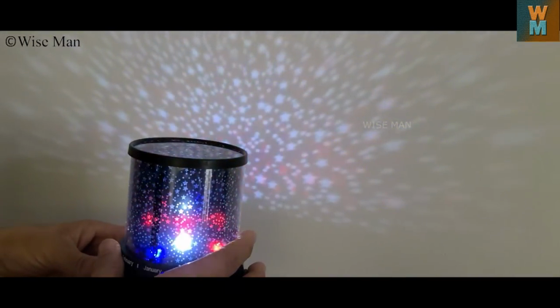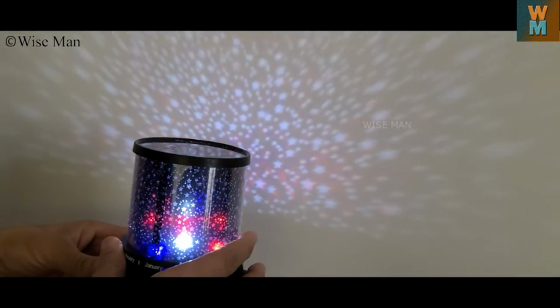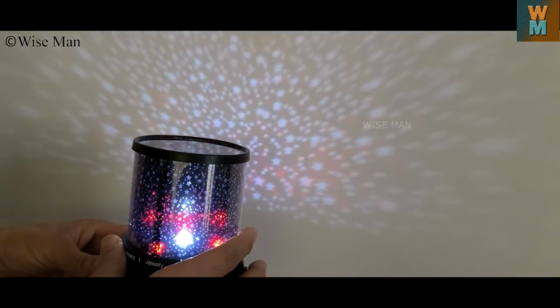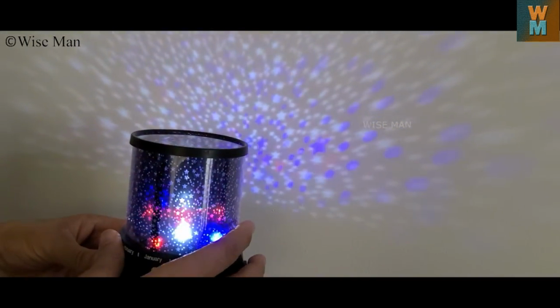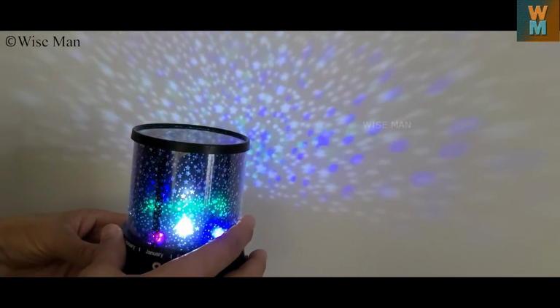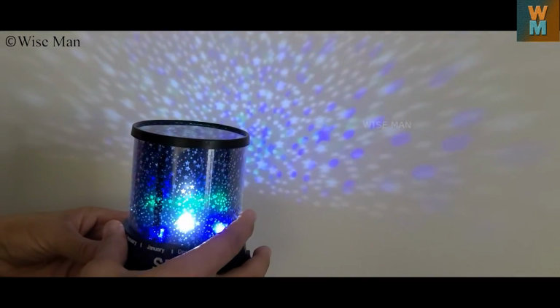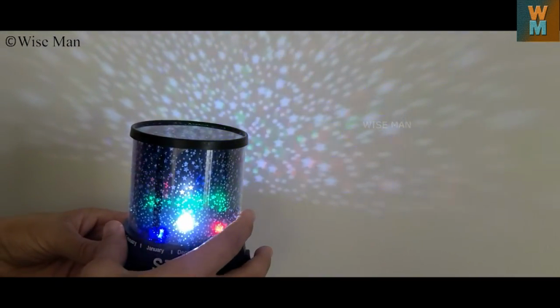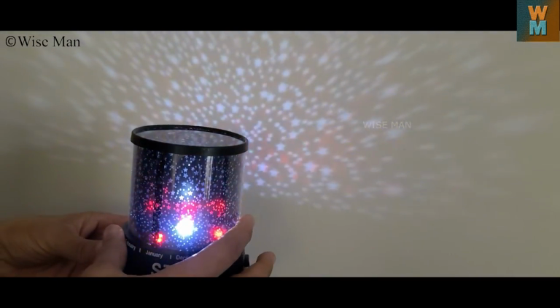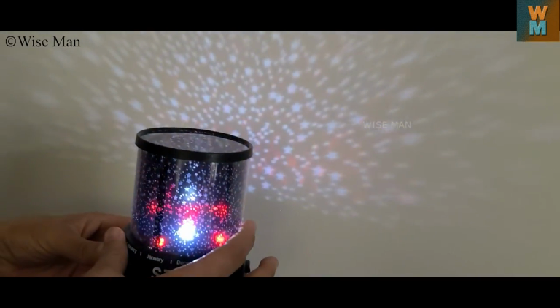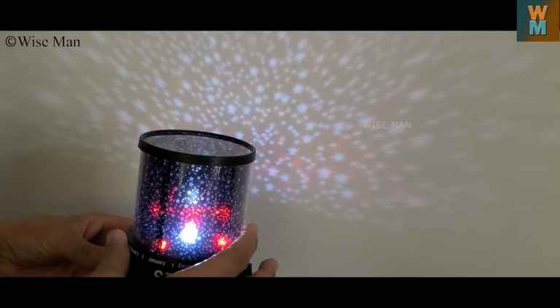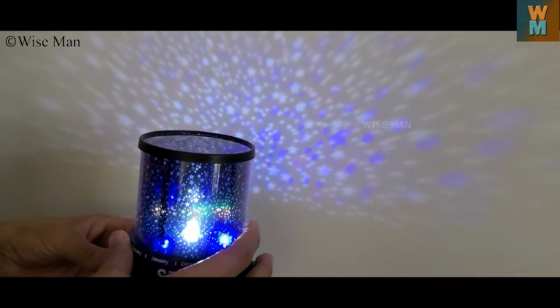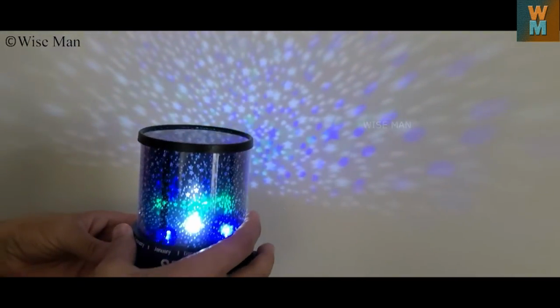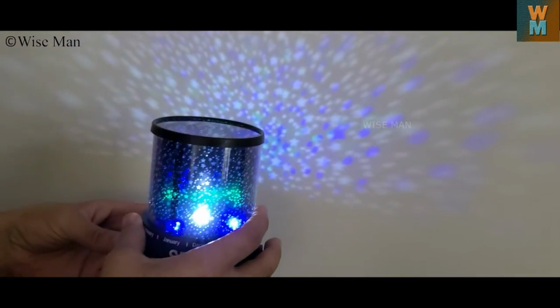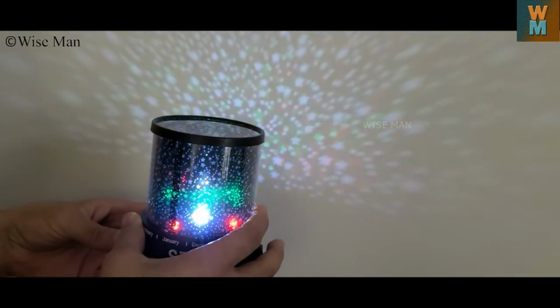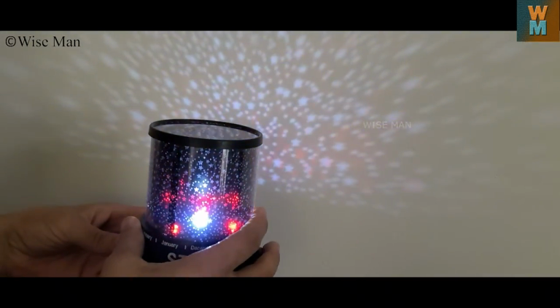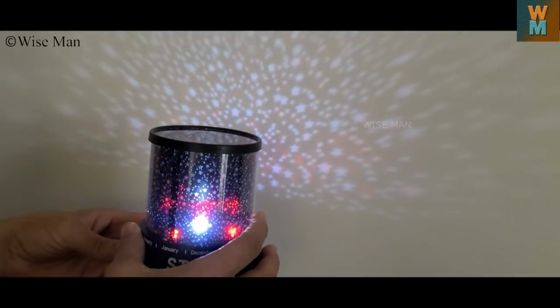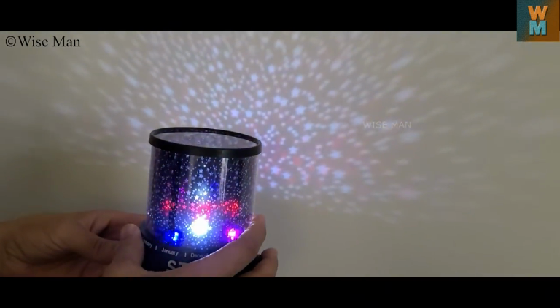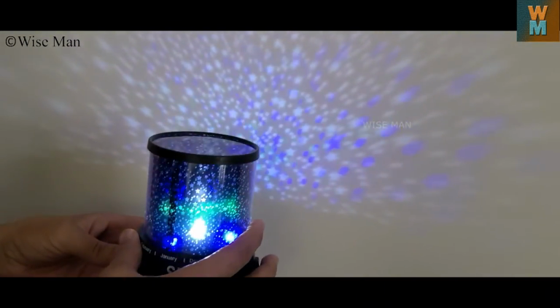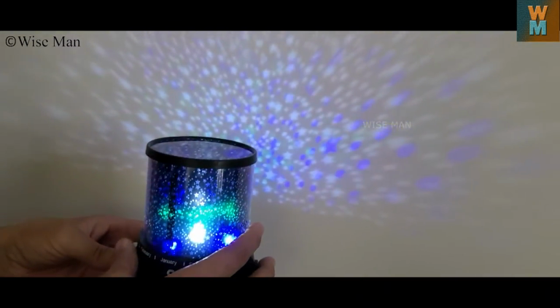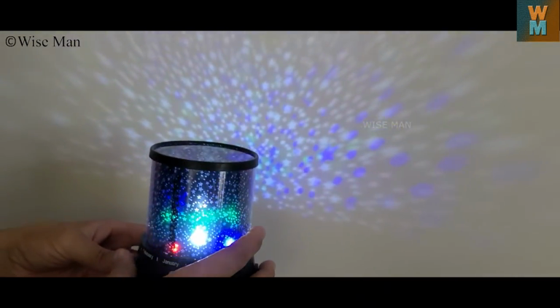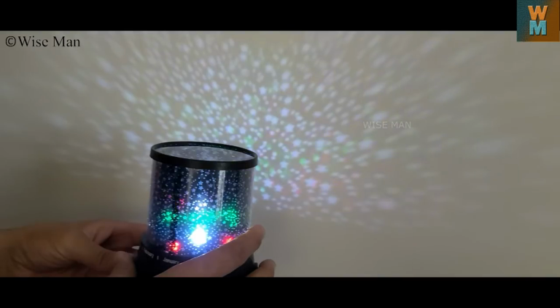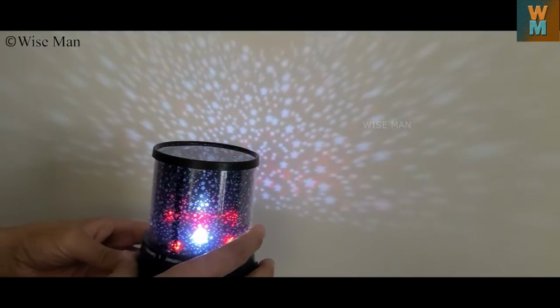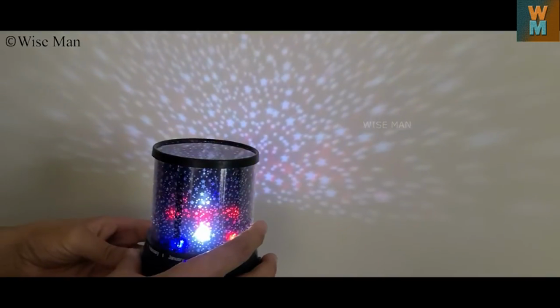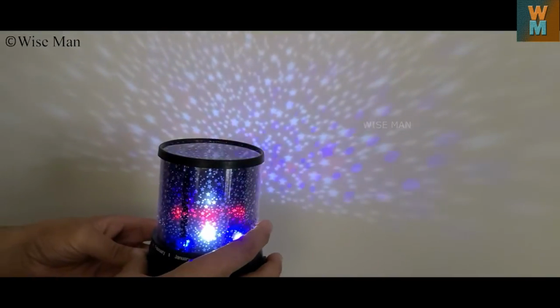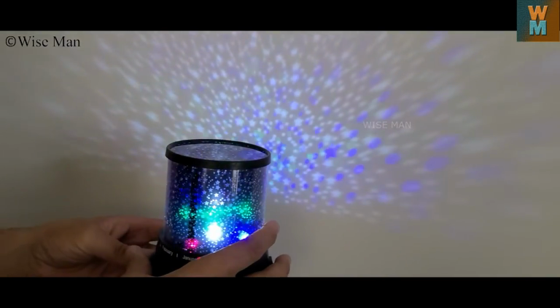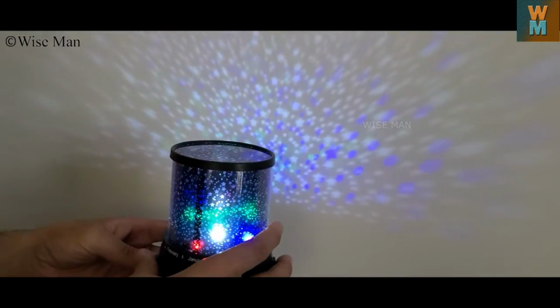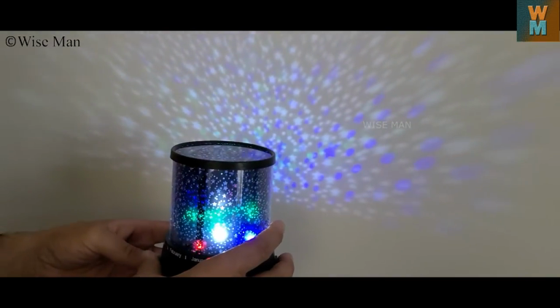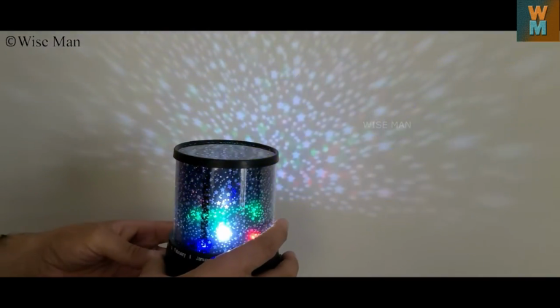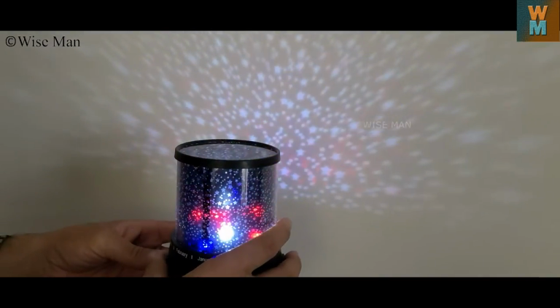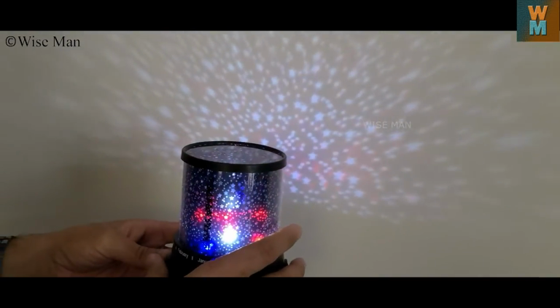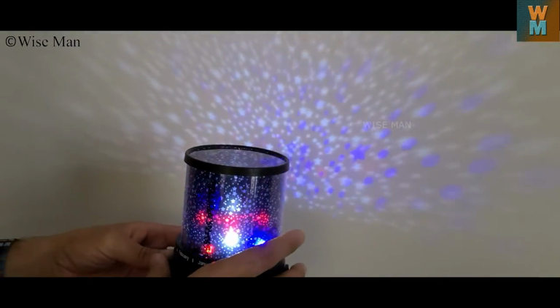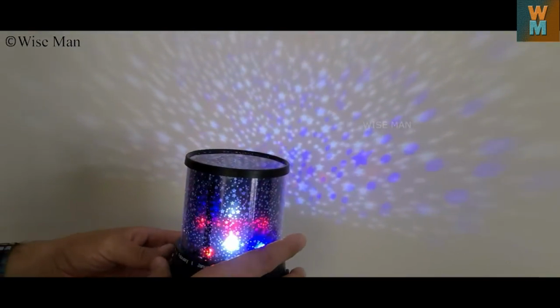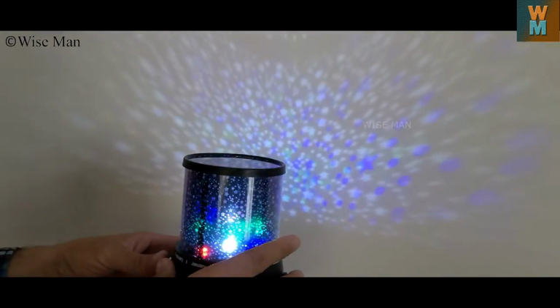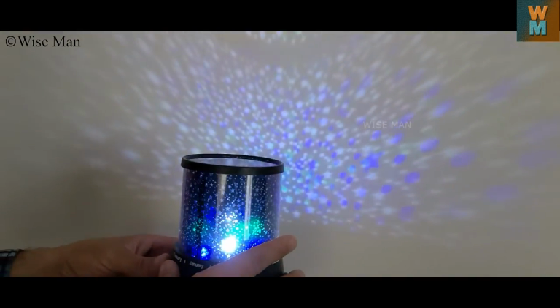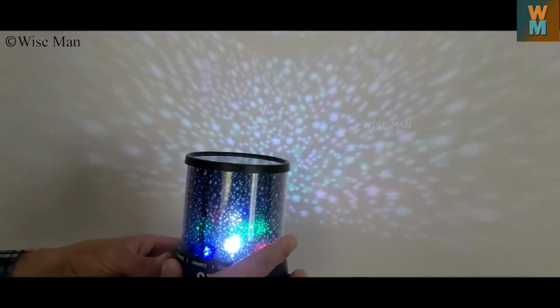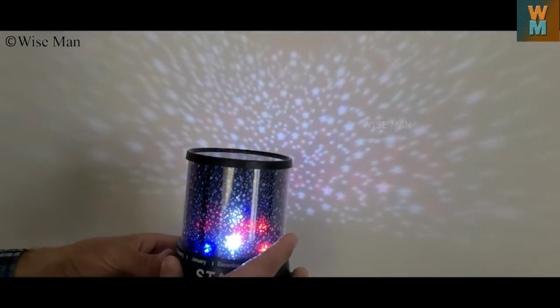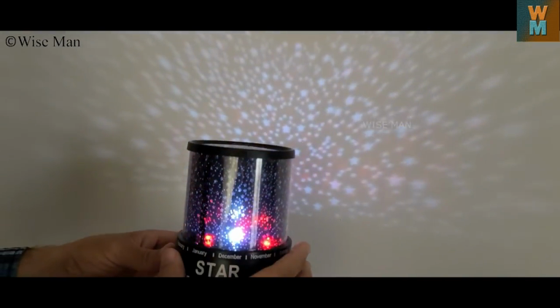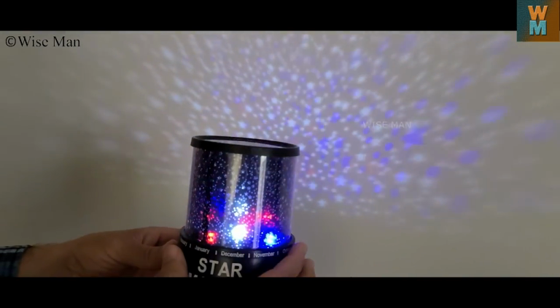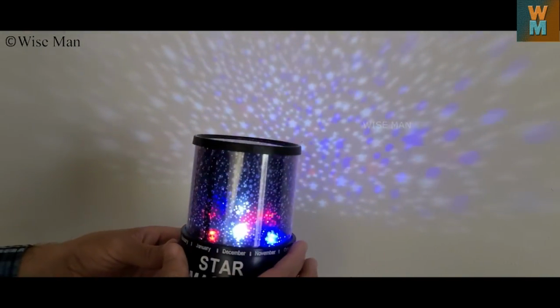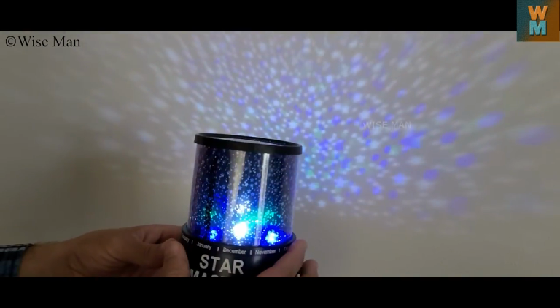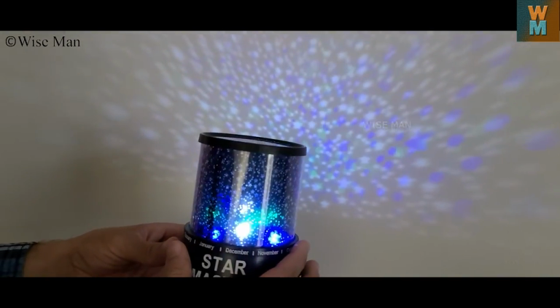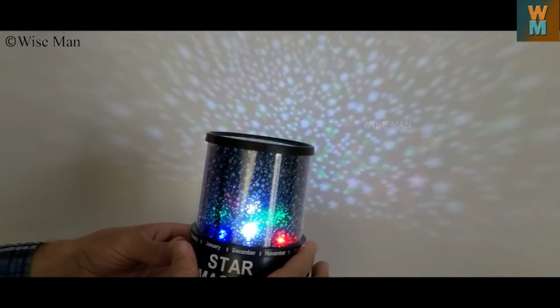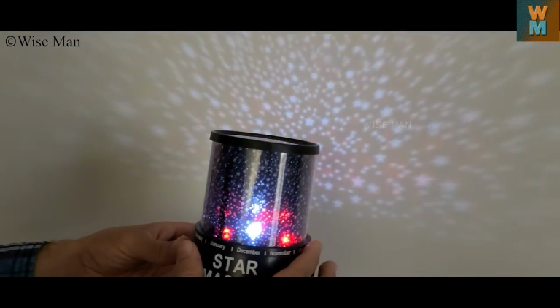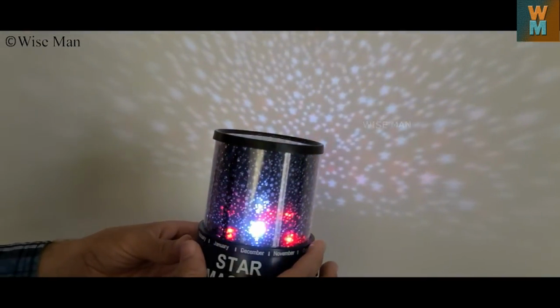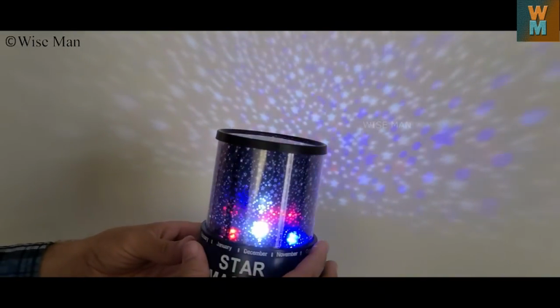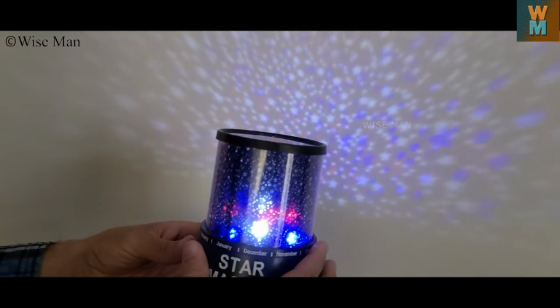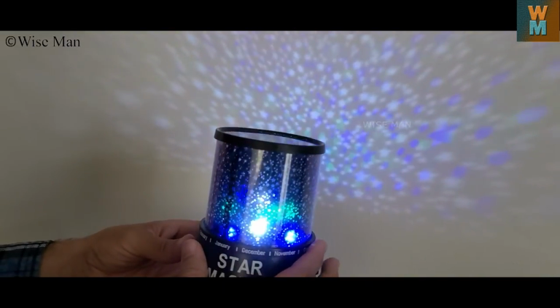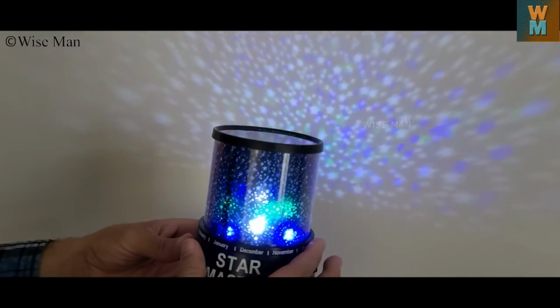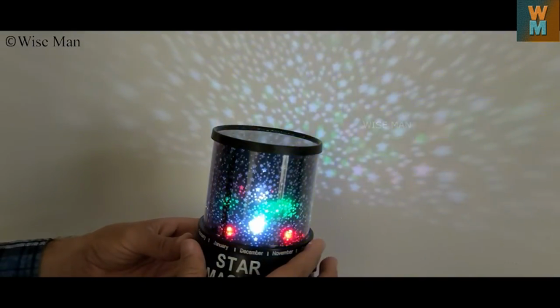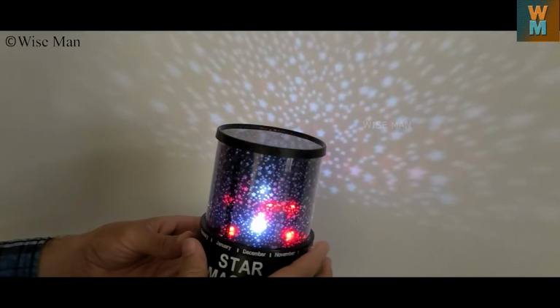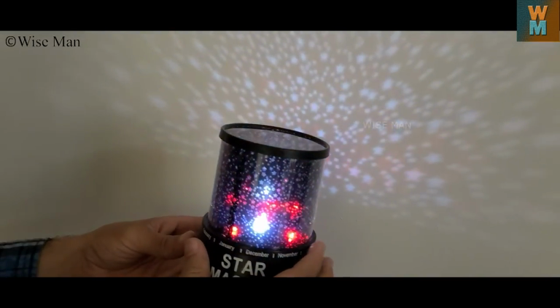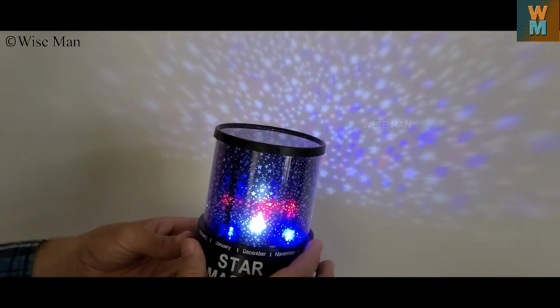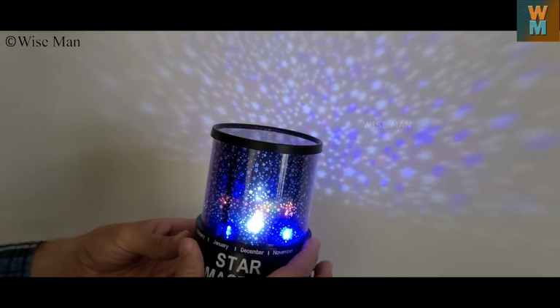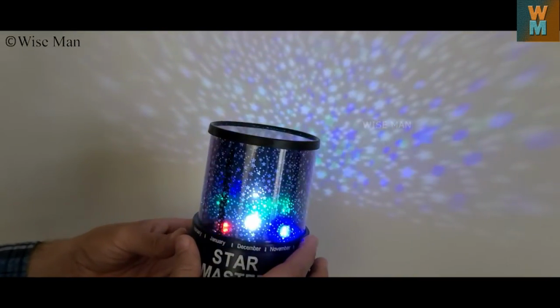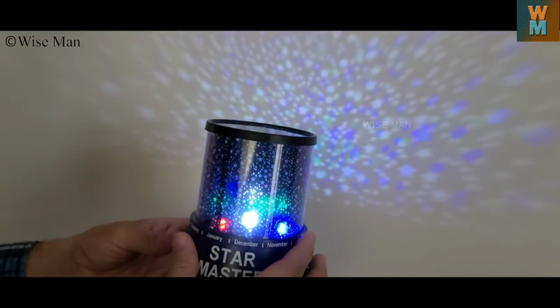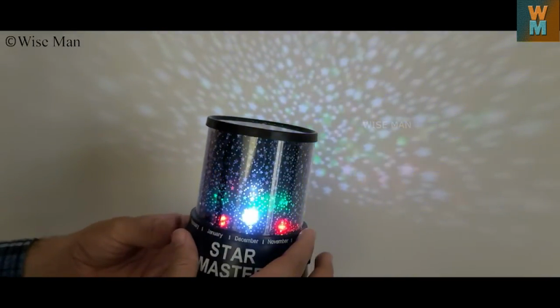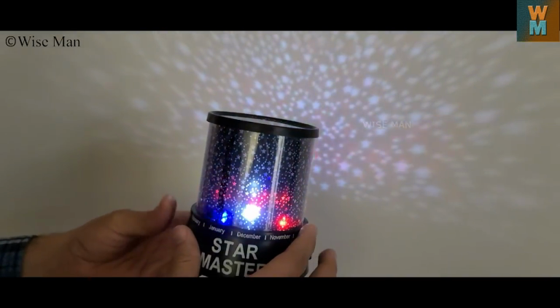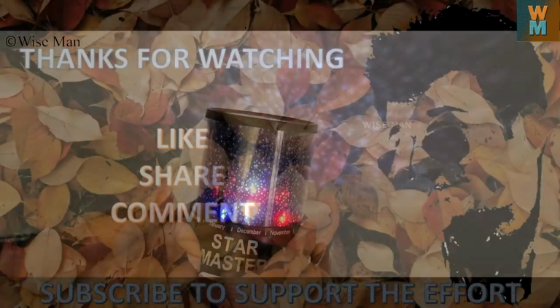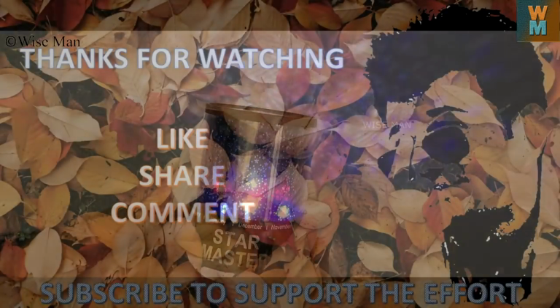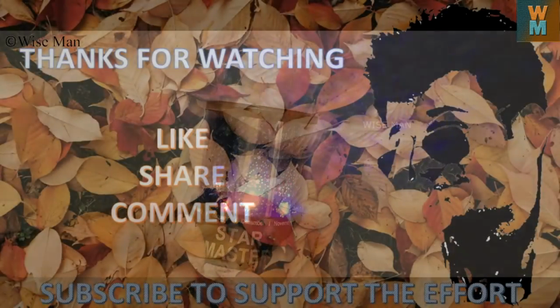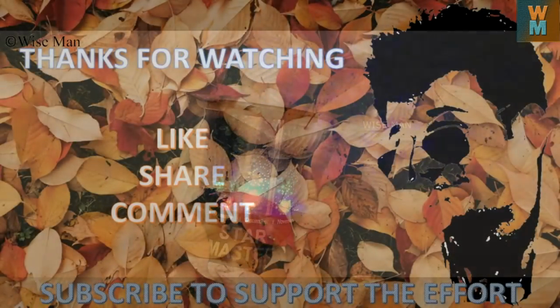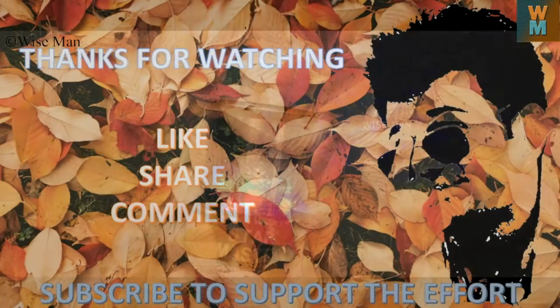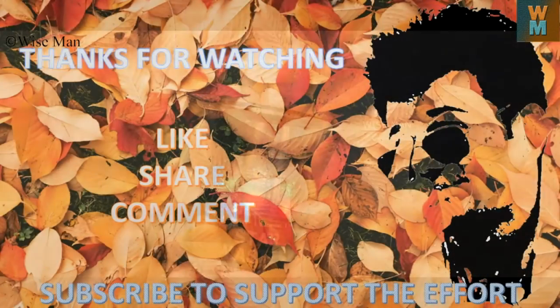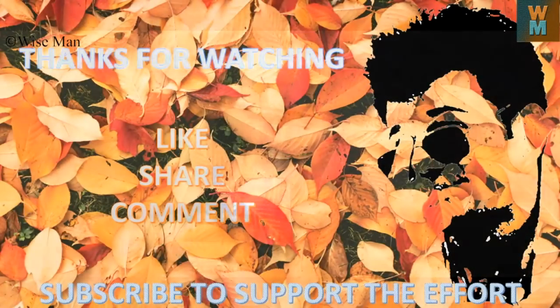You can get the stars on the walls in a small room. I hope this video was helpful. If it is, hit the like button and subscribe to my channel, Wise Man. Thank you.